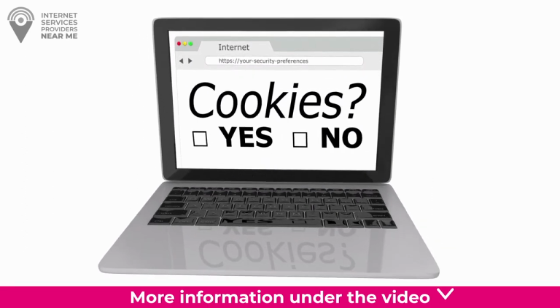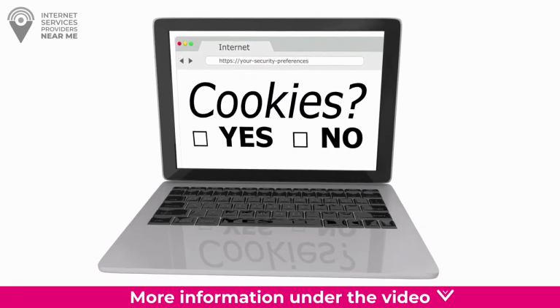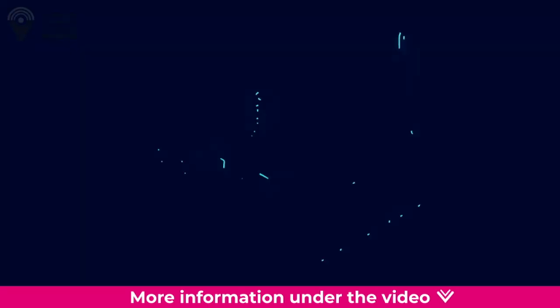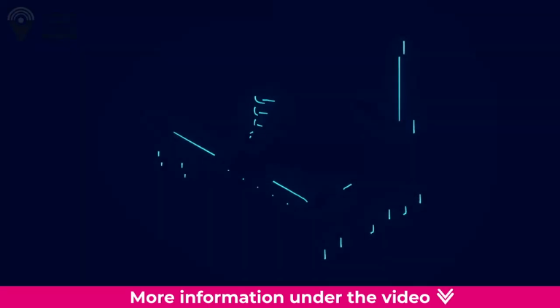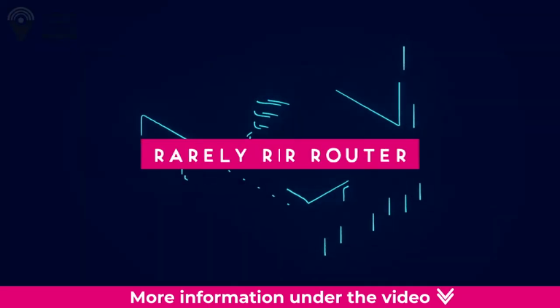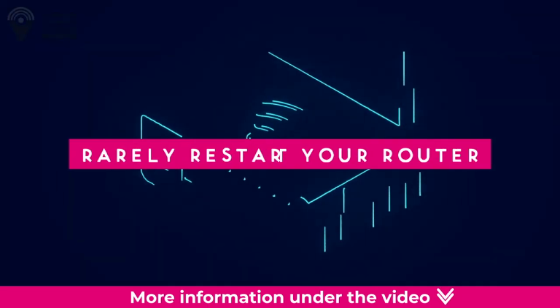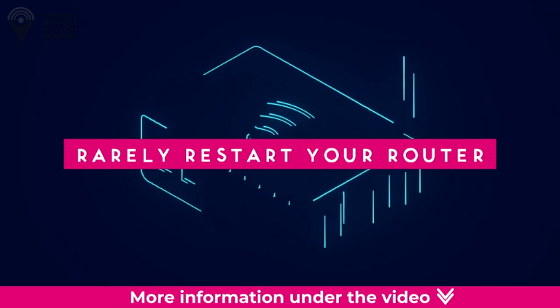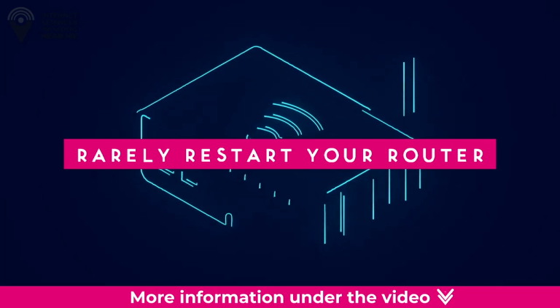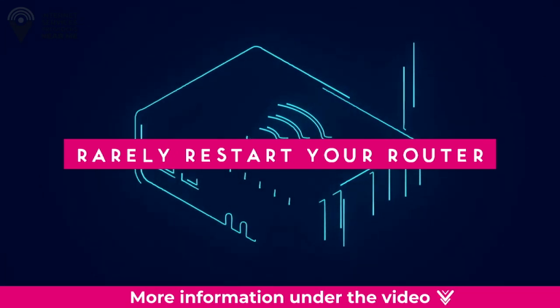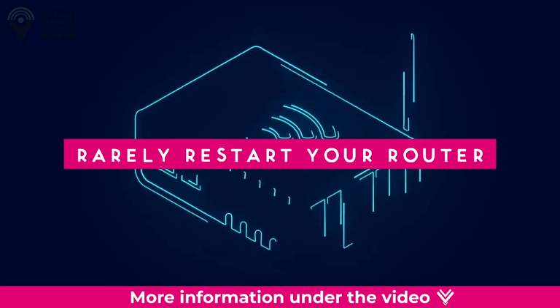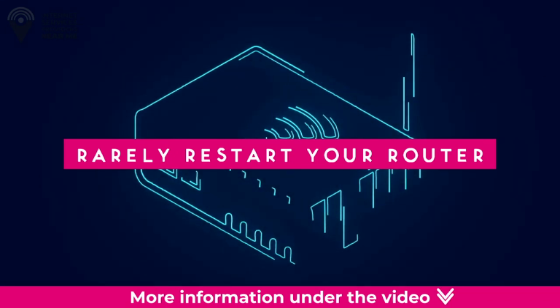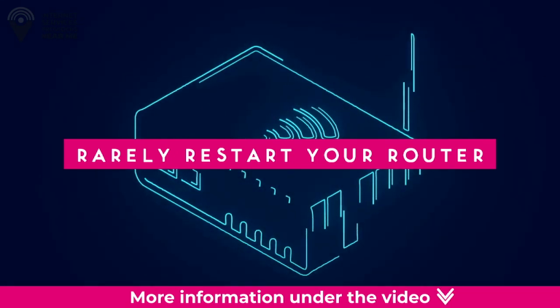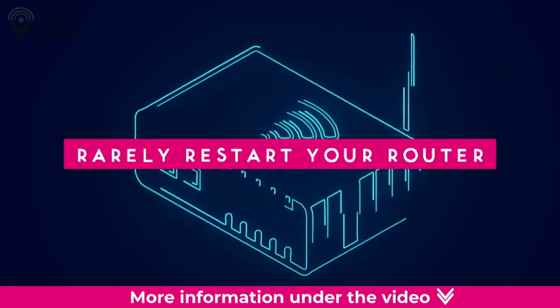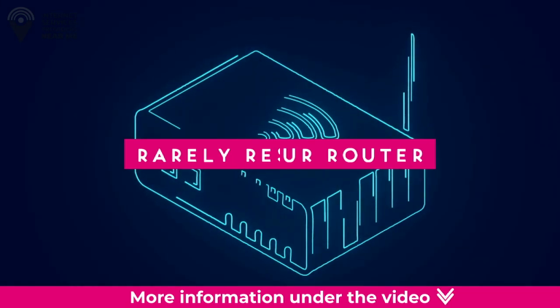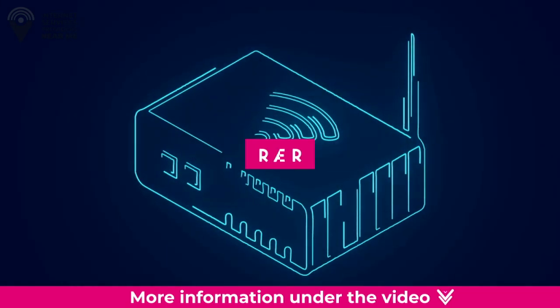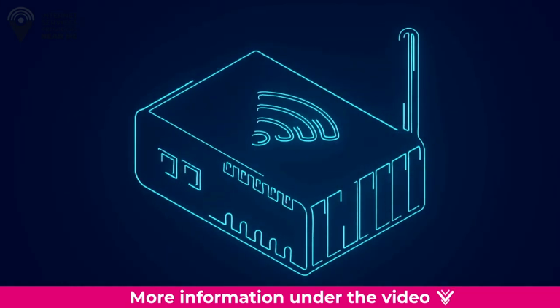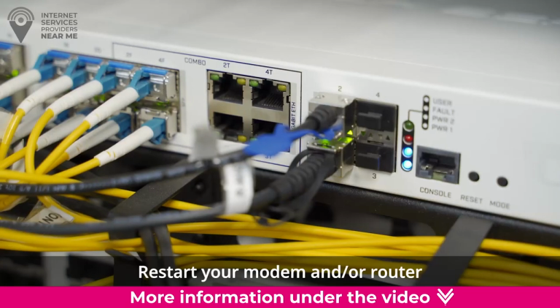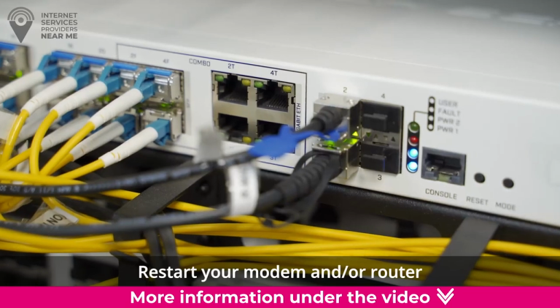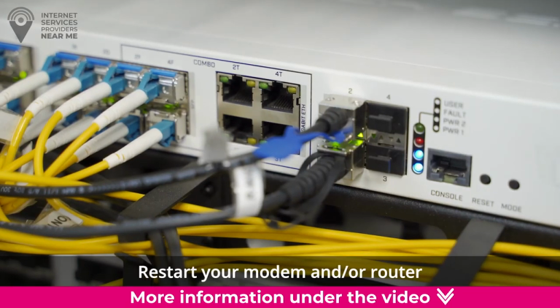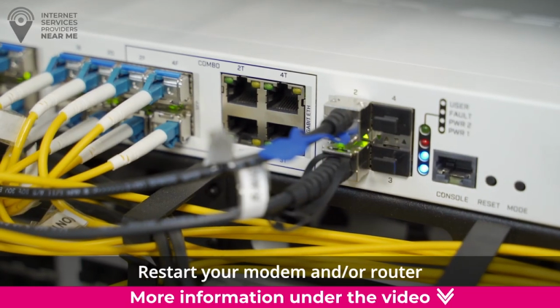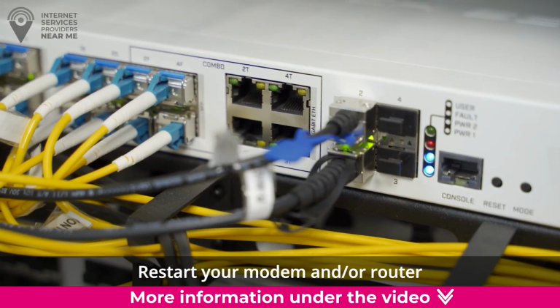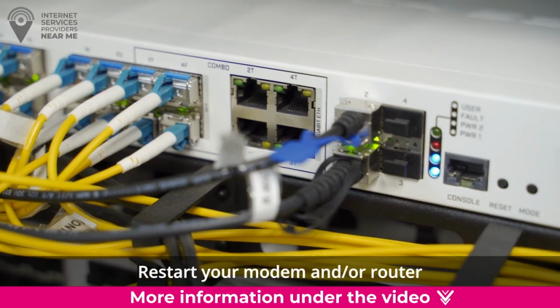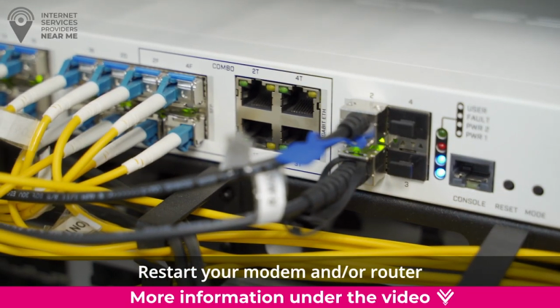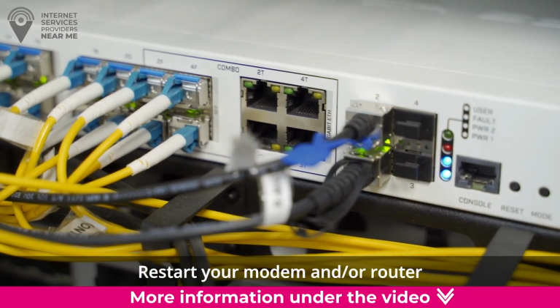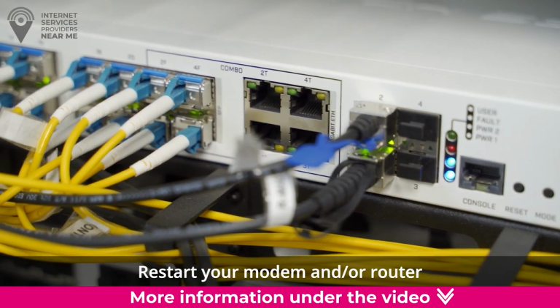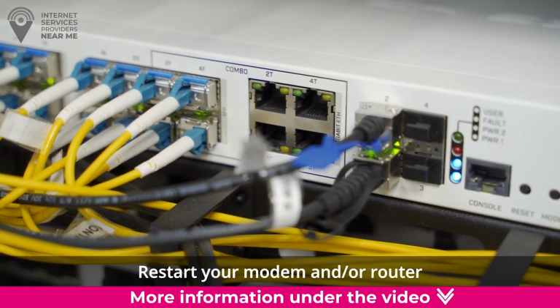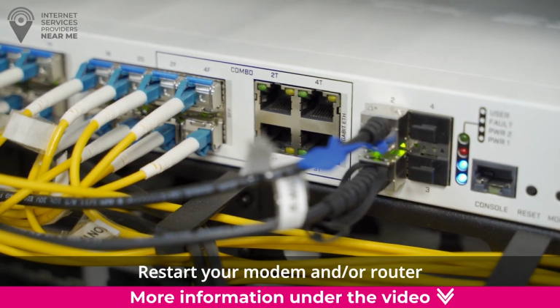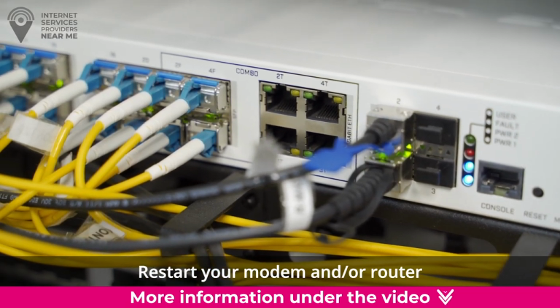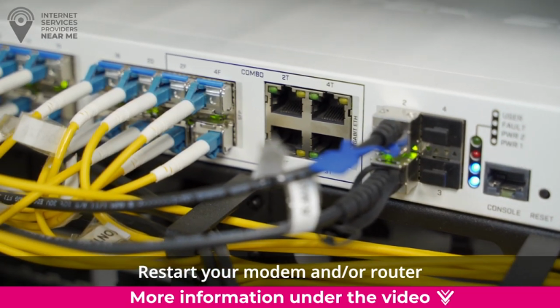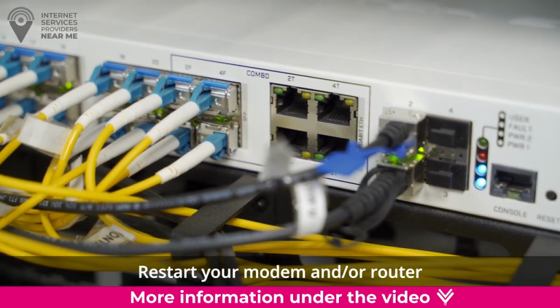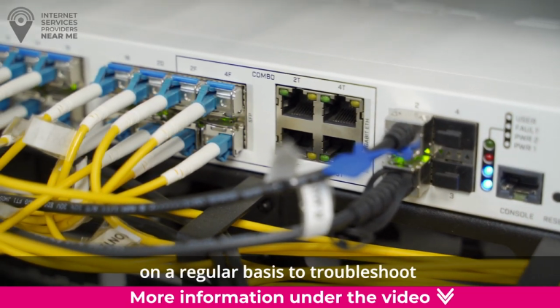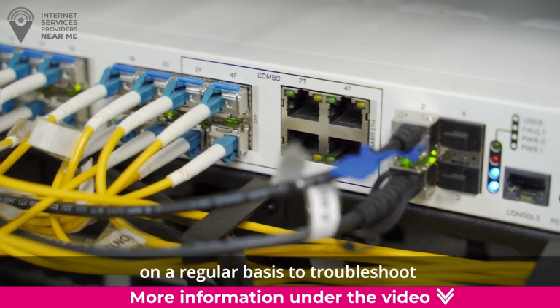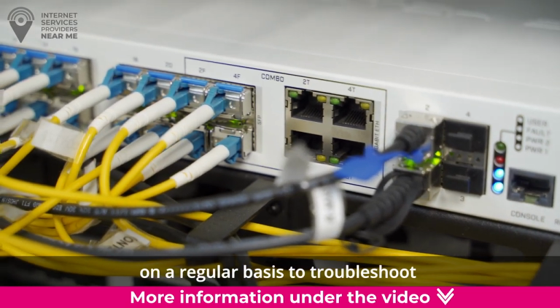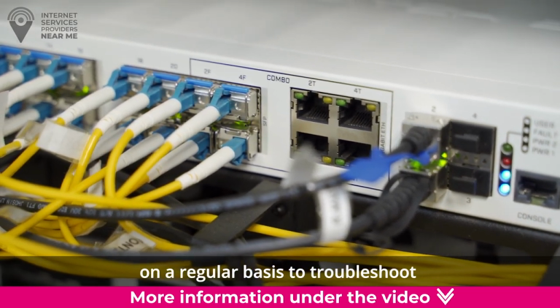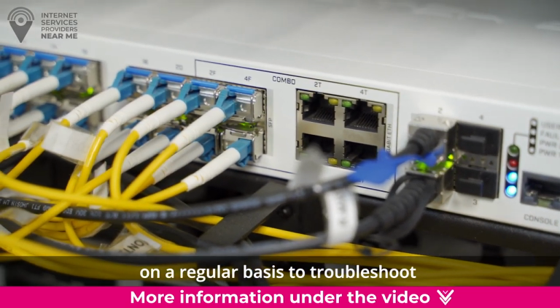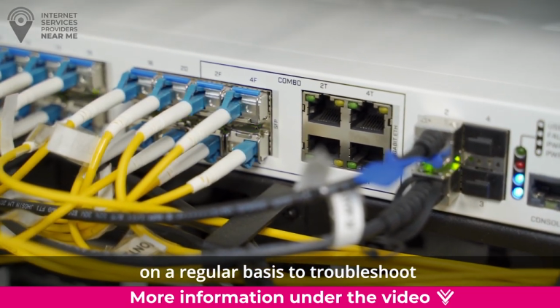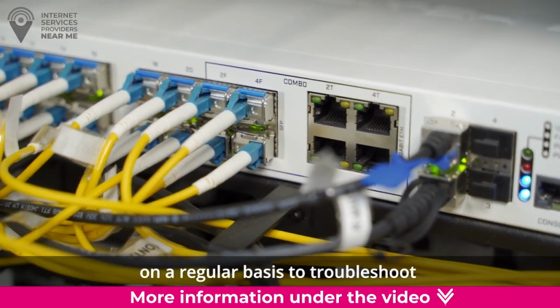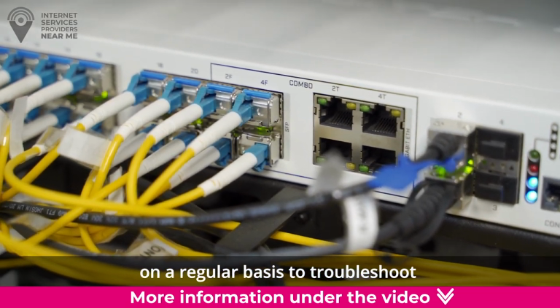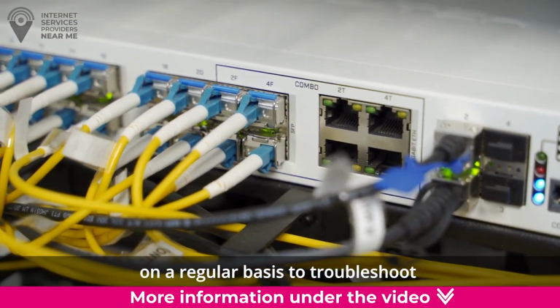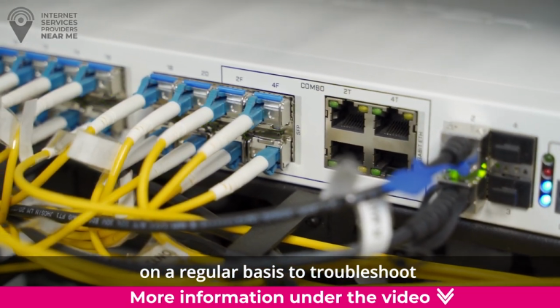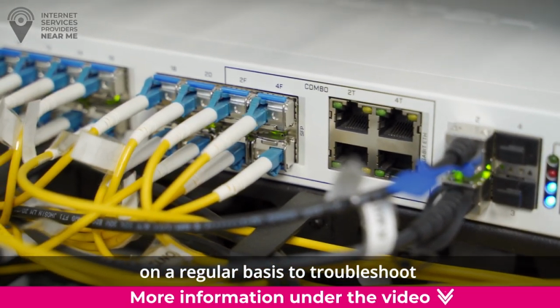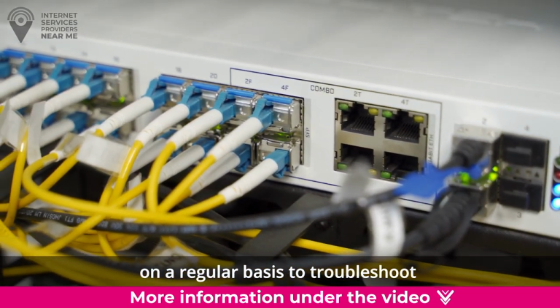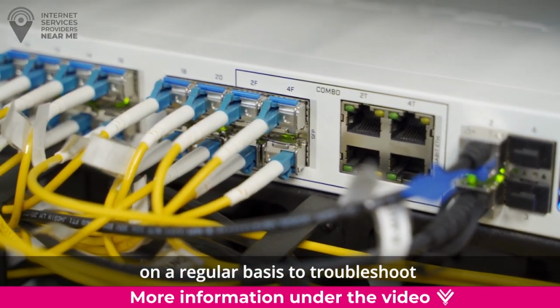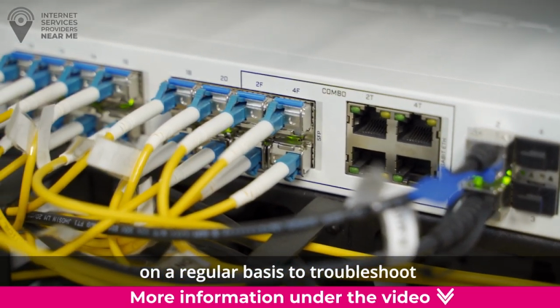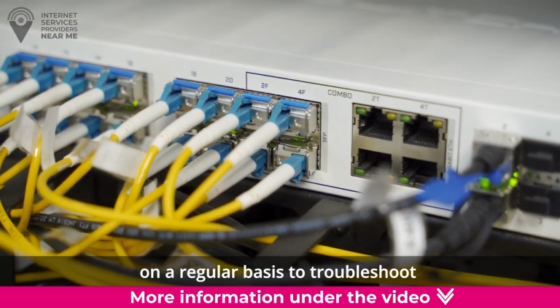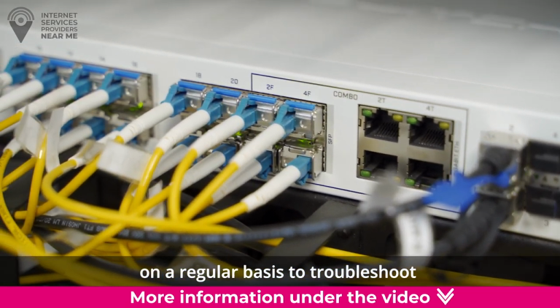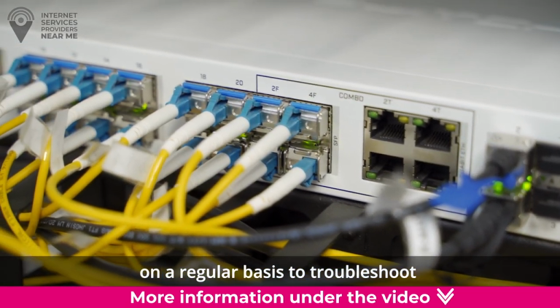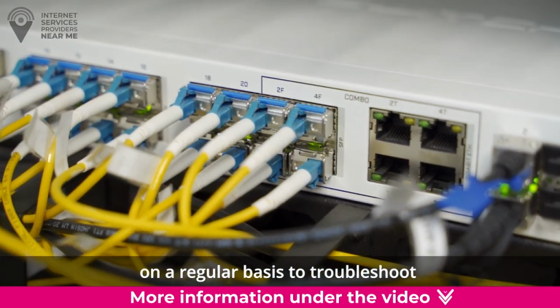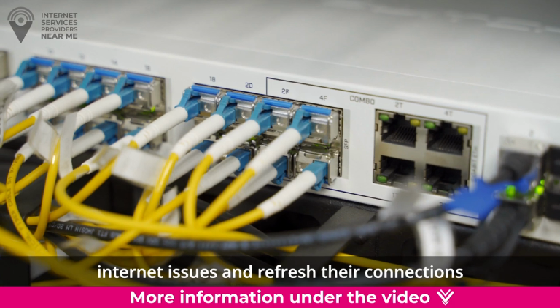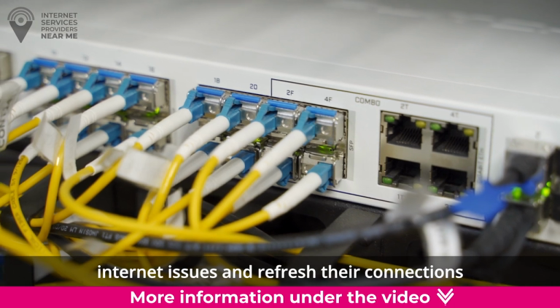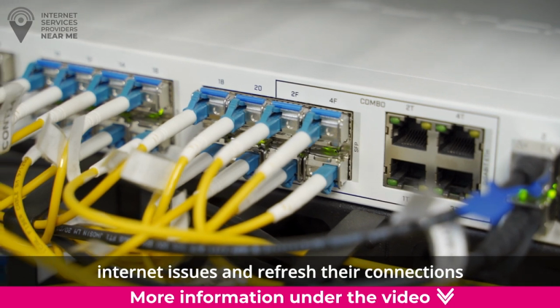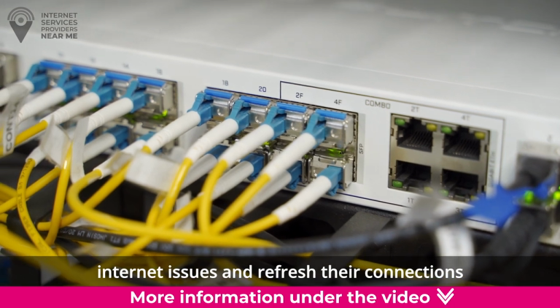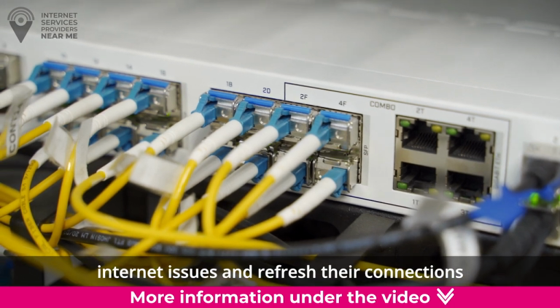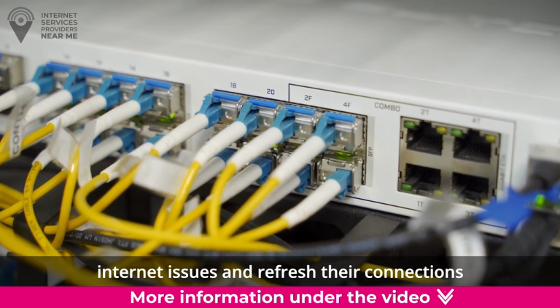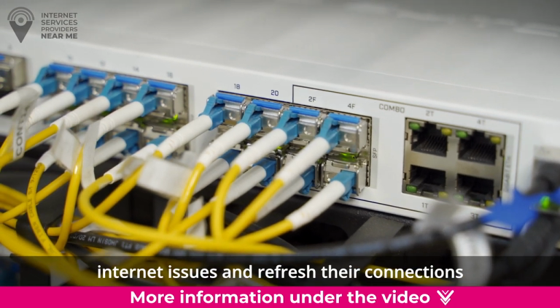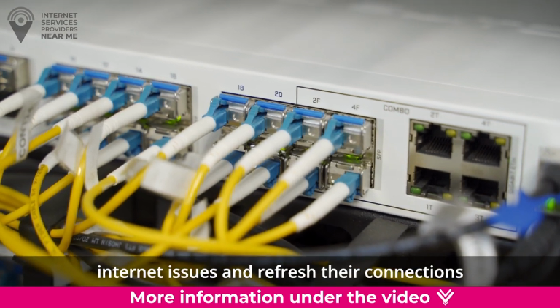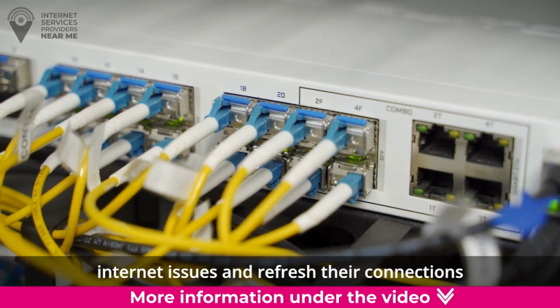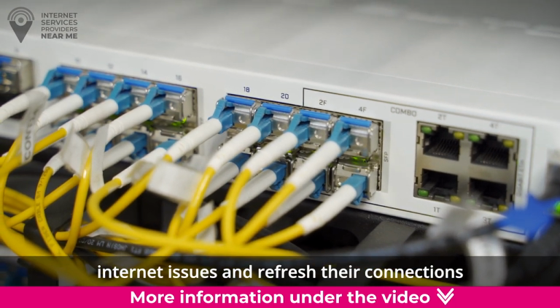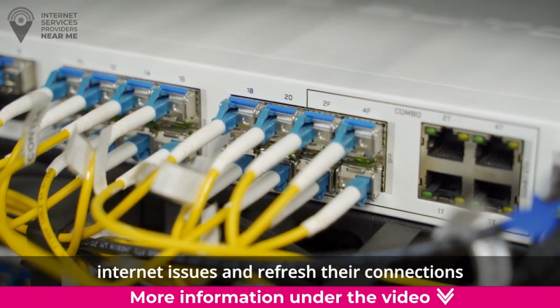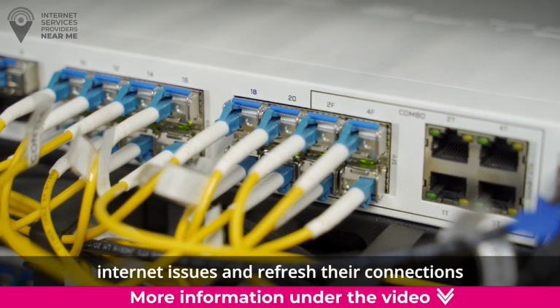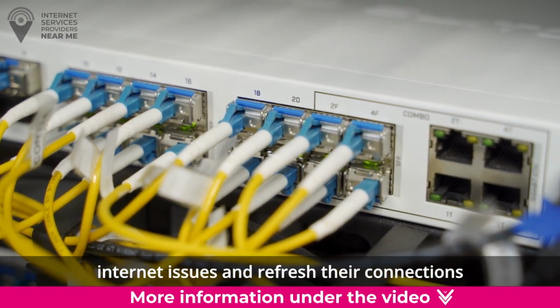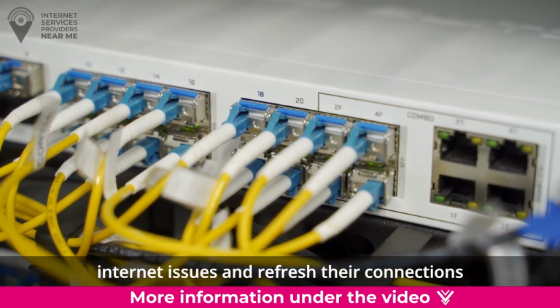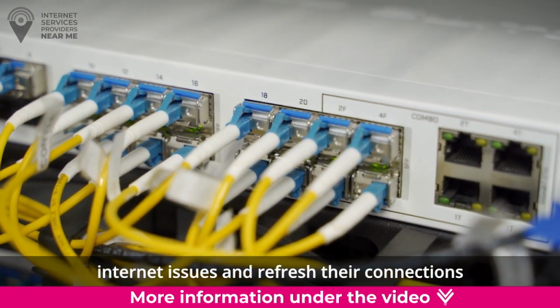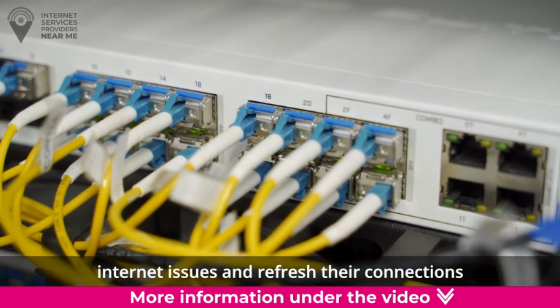Rarely restart your router. Restart your modem and/or router on a regular basis to troubleshoot internet issues and refresh their connections.